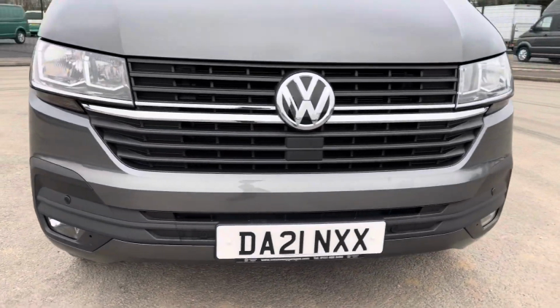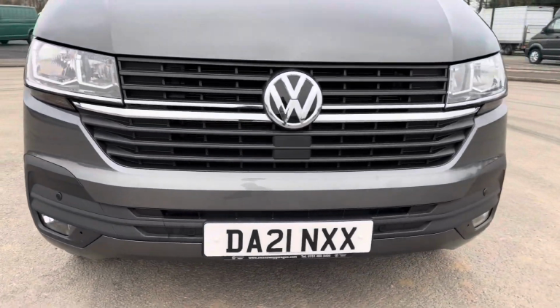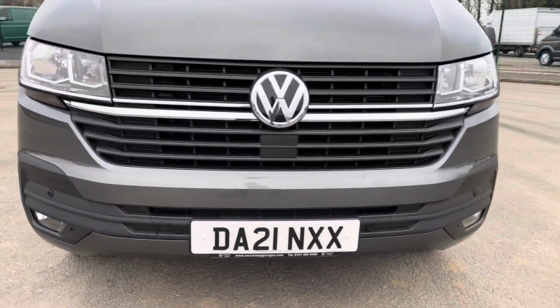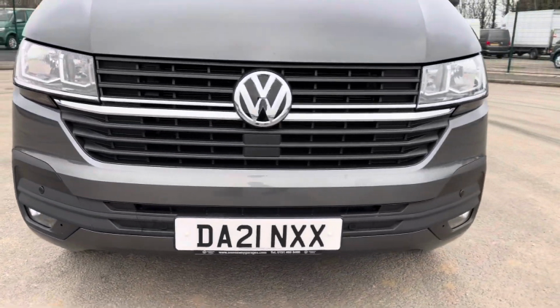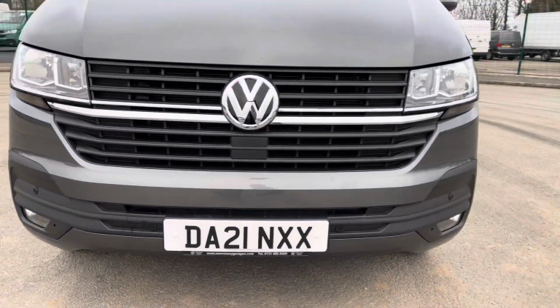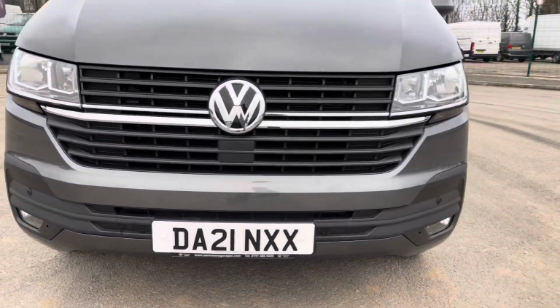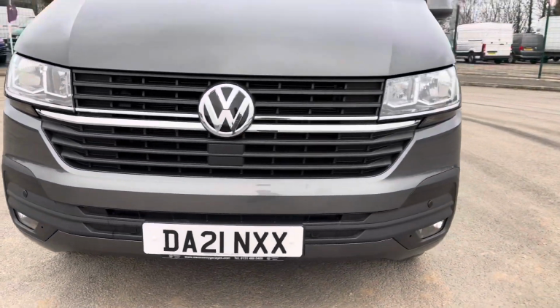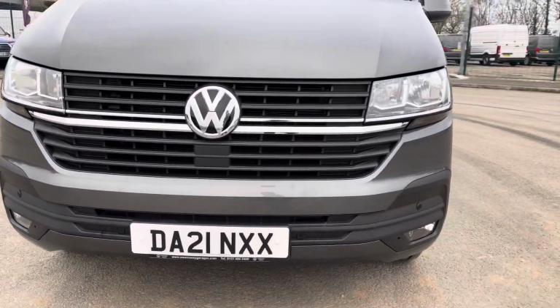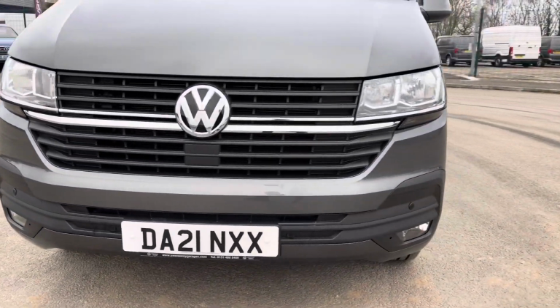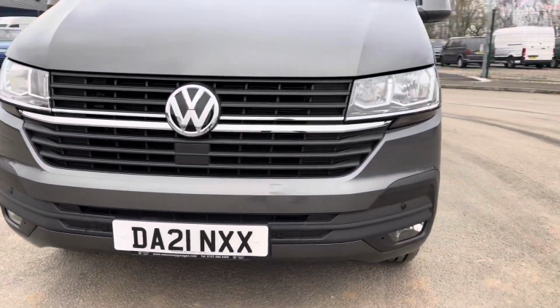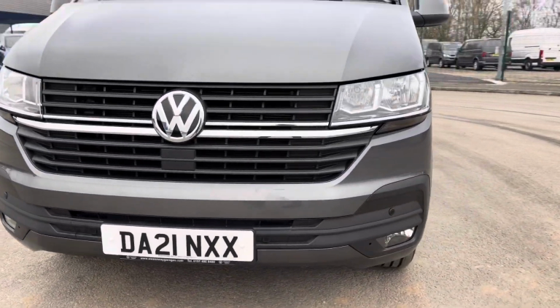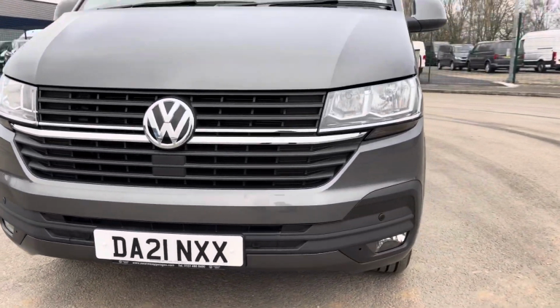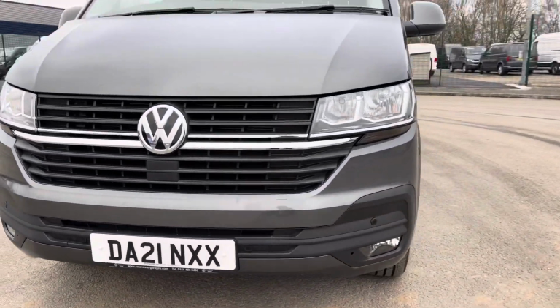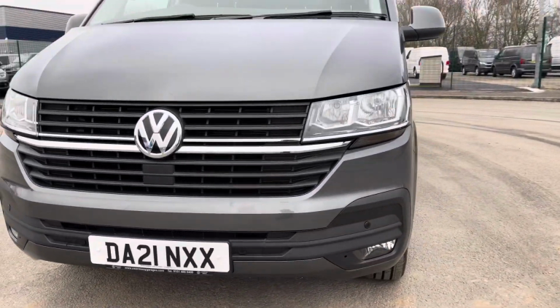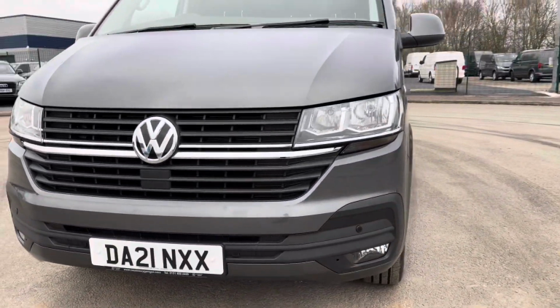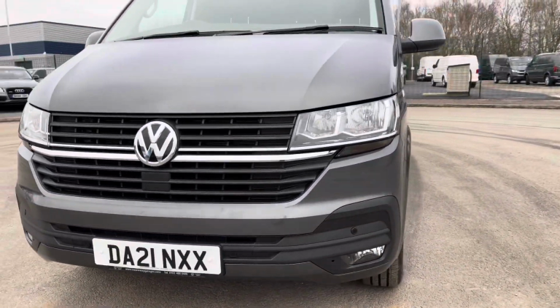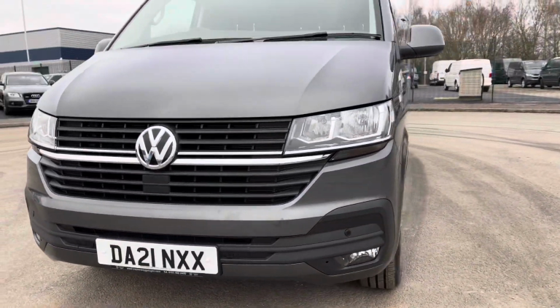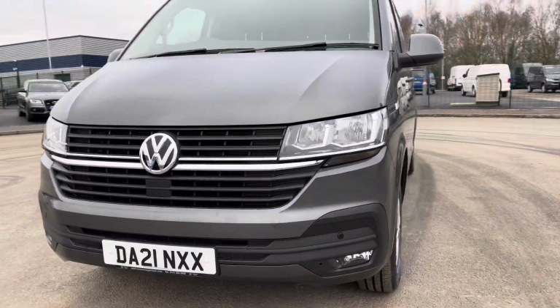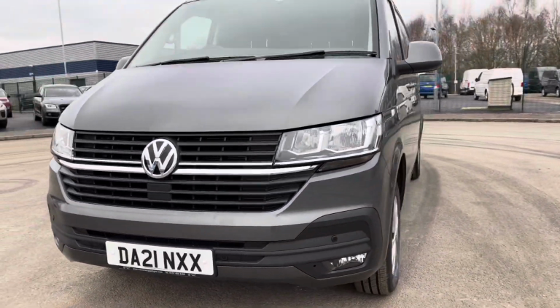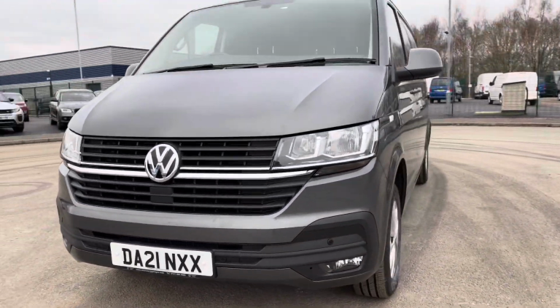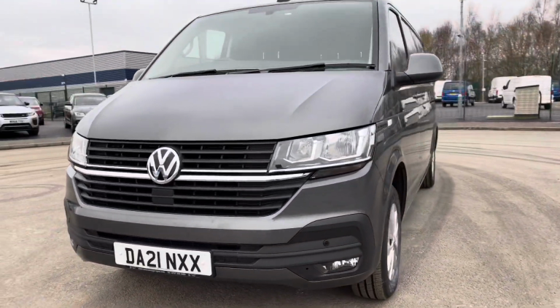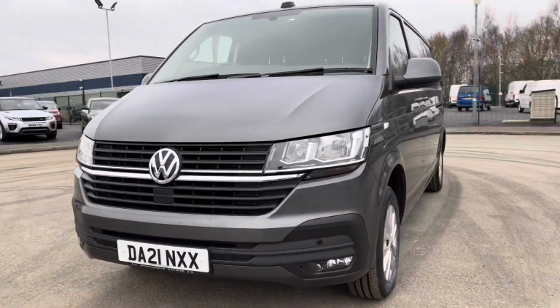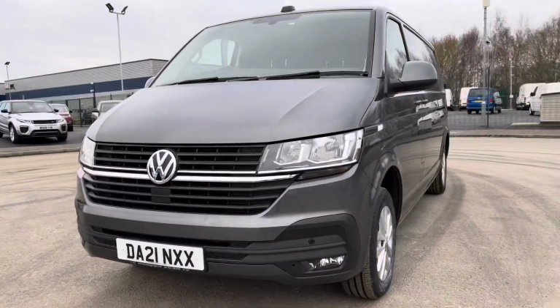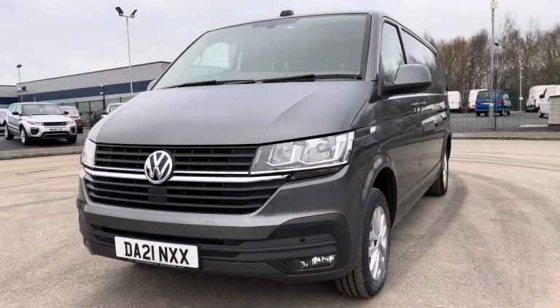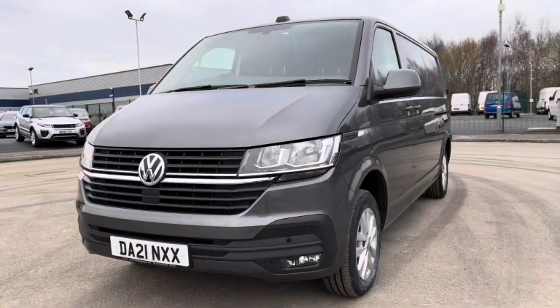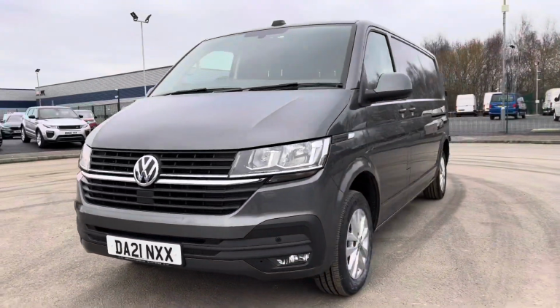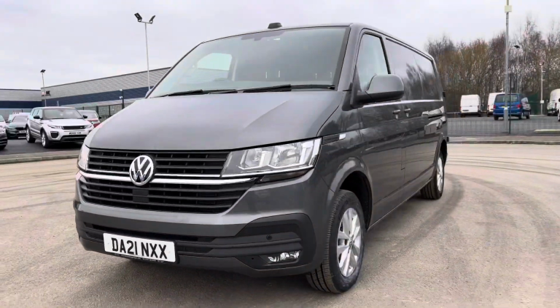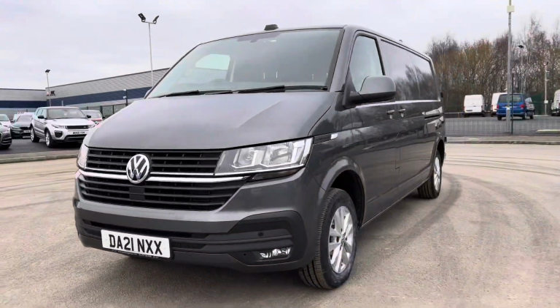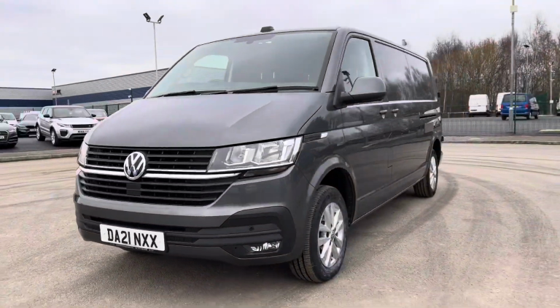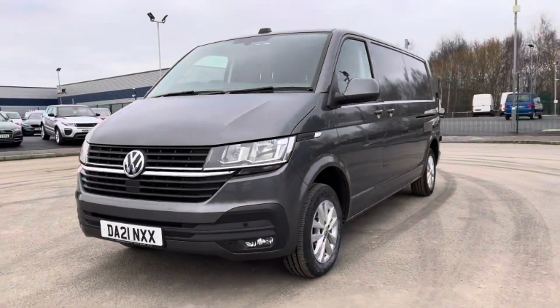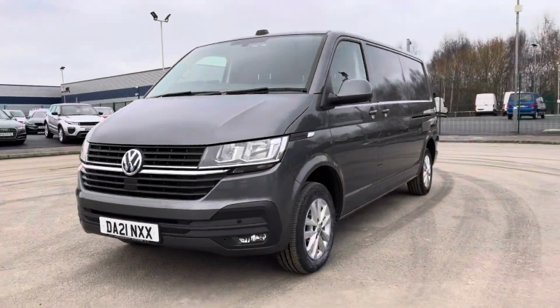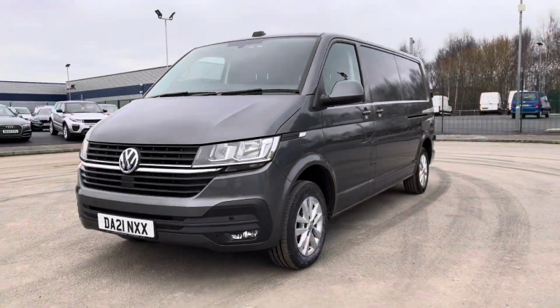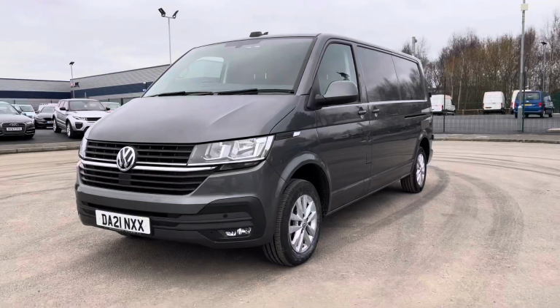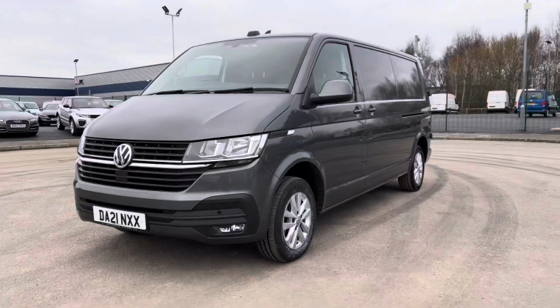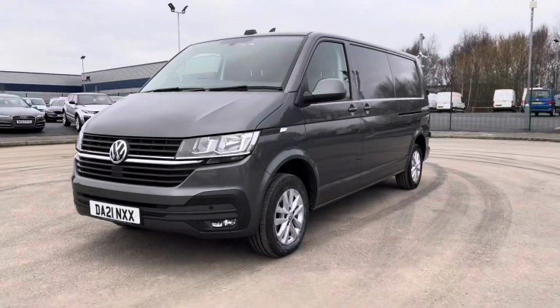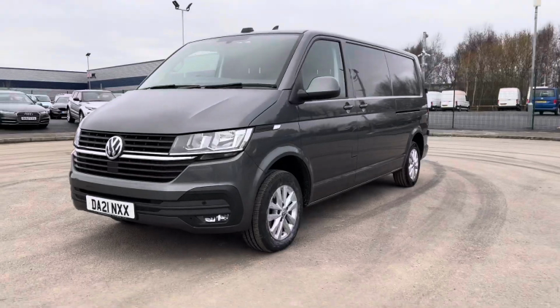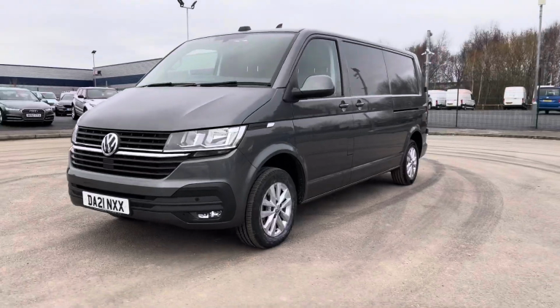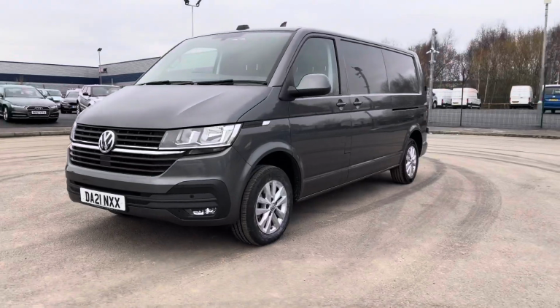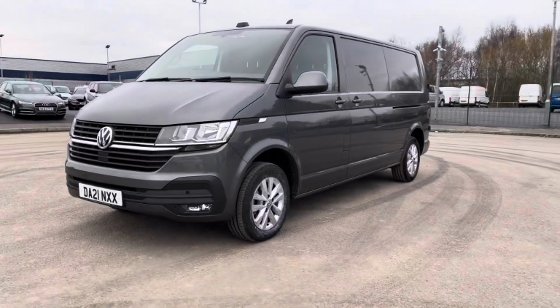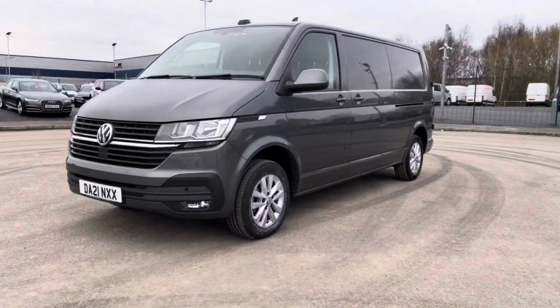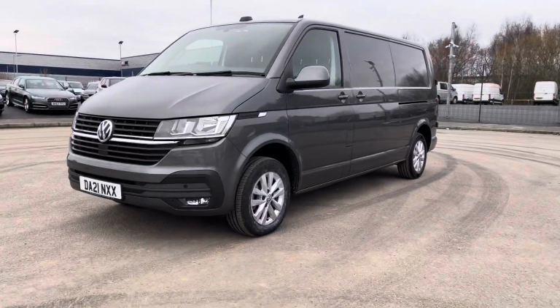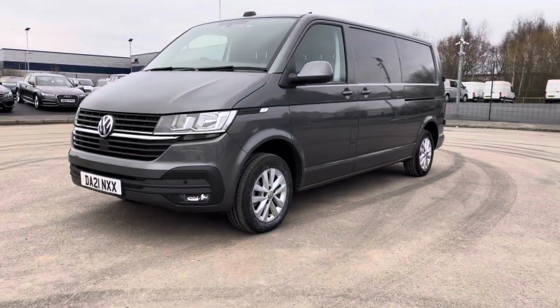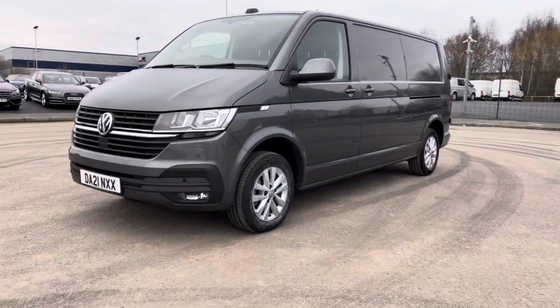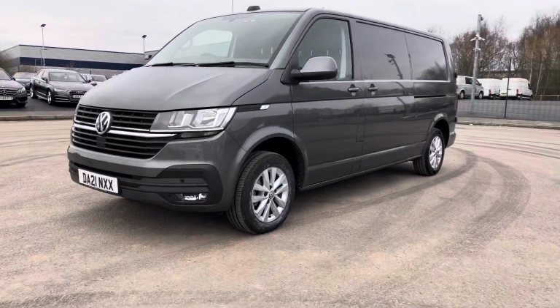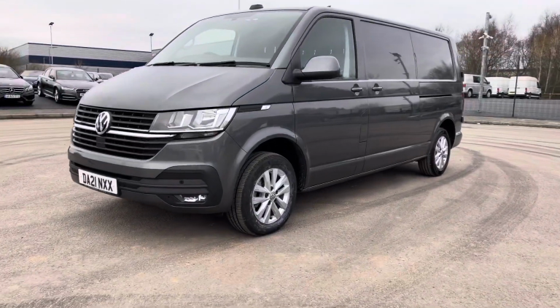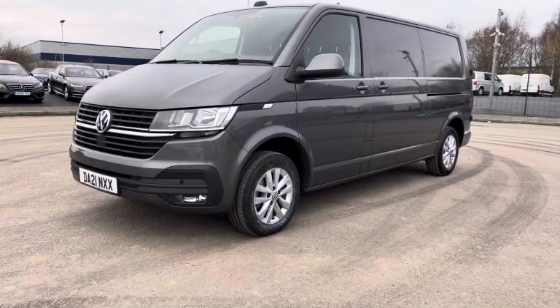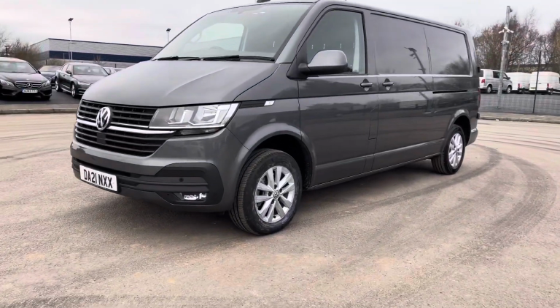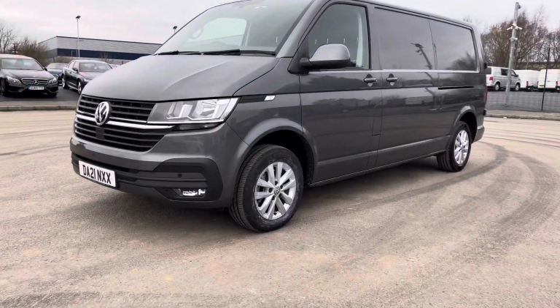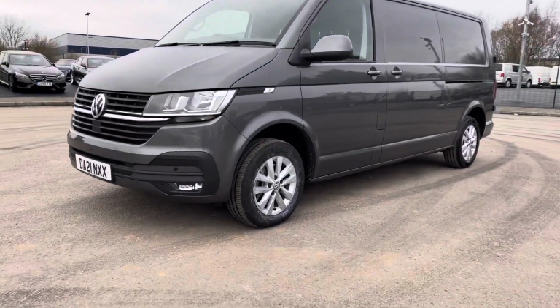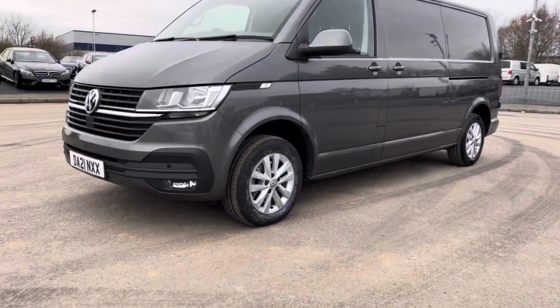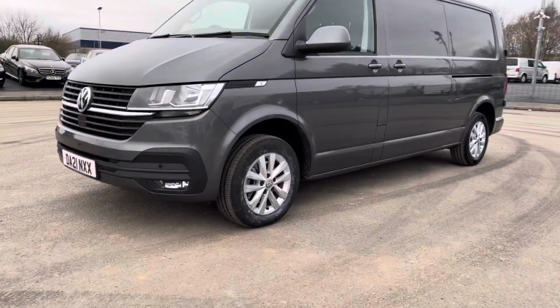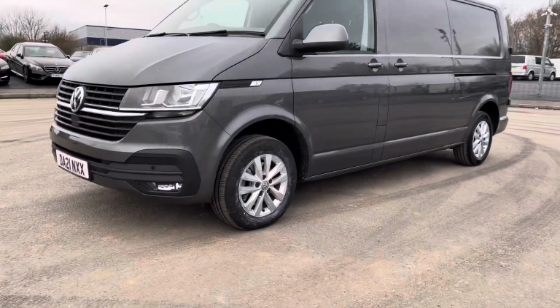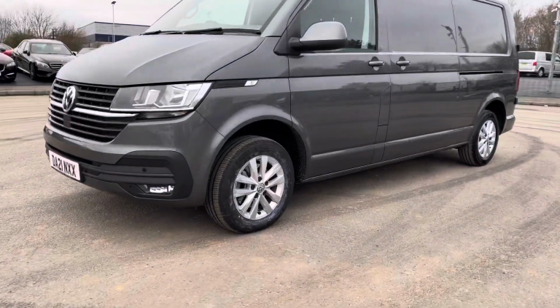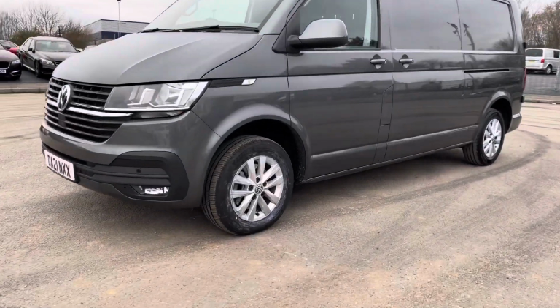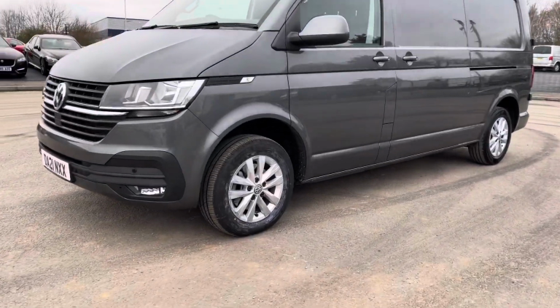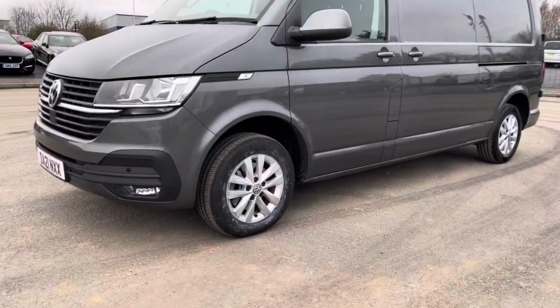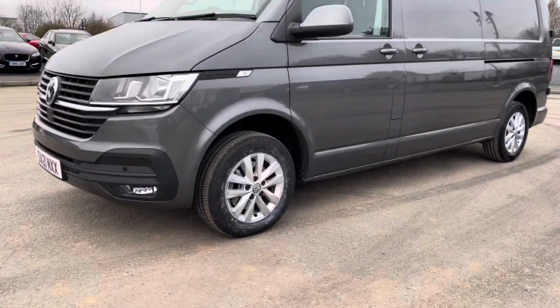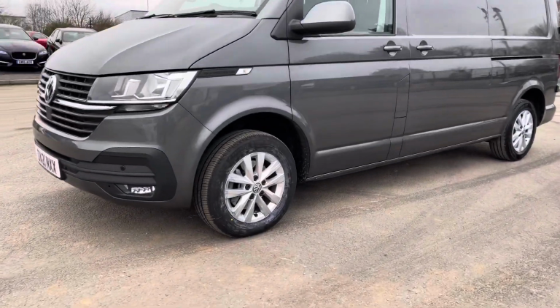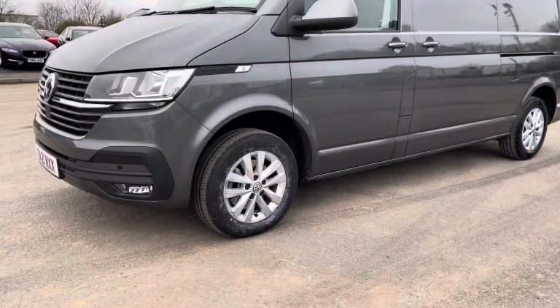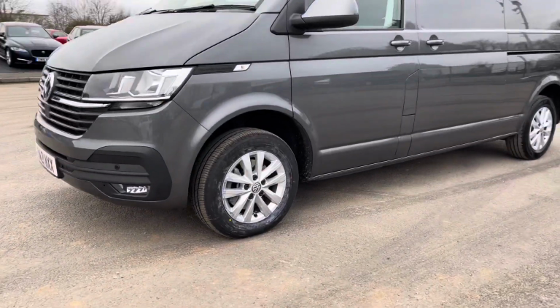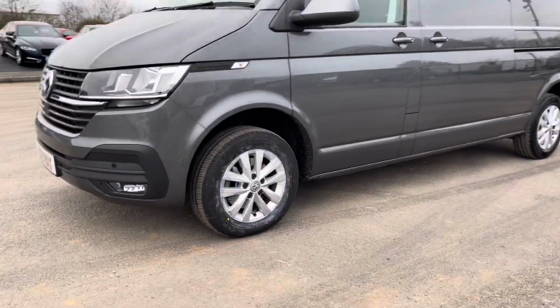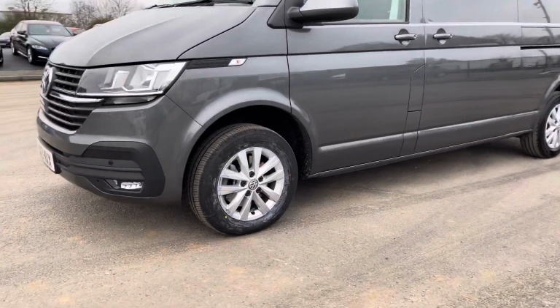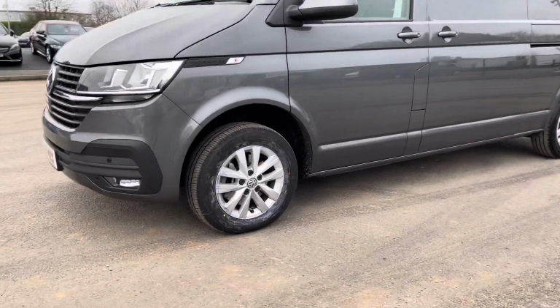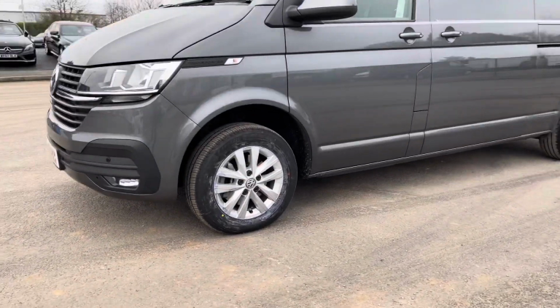Straight away you can see you have the front parking sensors which dot the front bumper of the vehicle. The vehicle is also fitted with 16 inch alloy wheels.